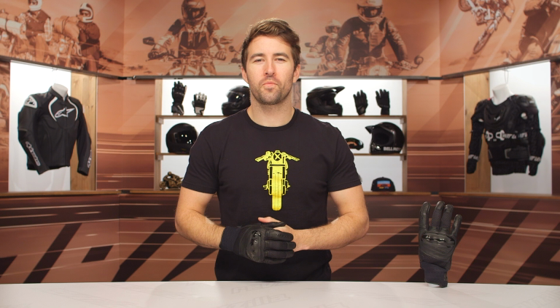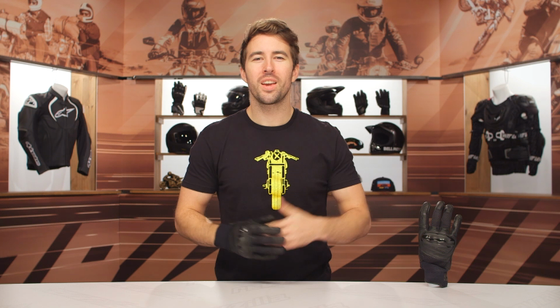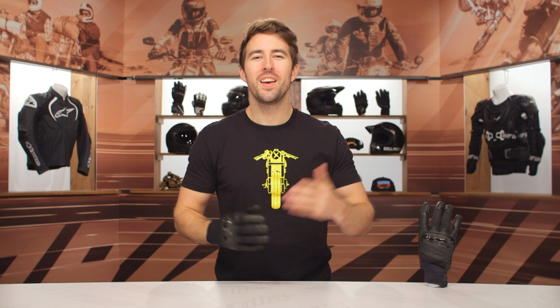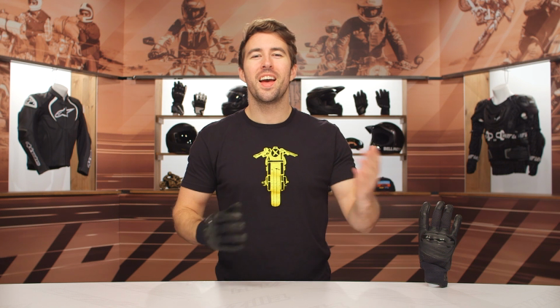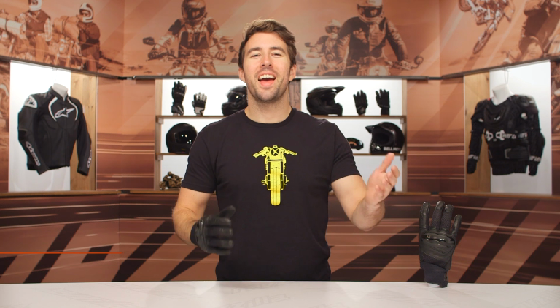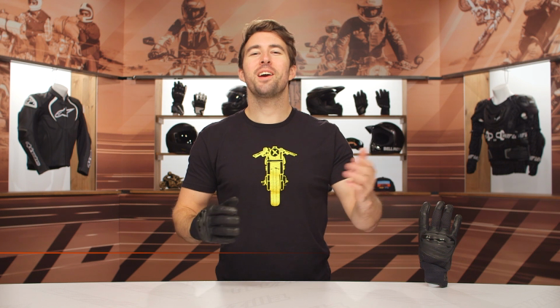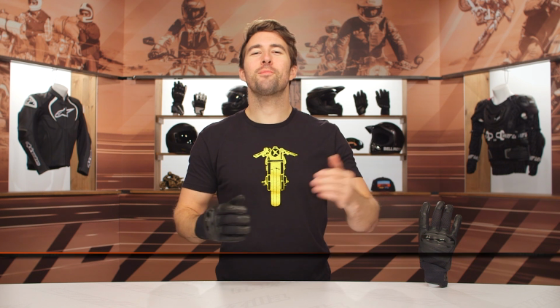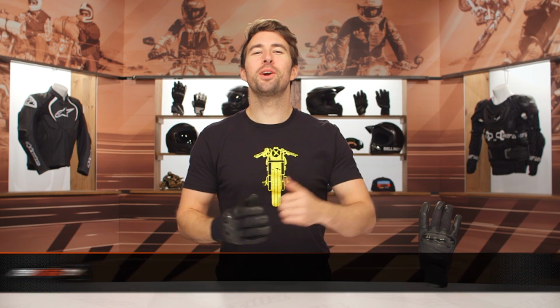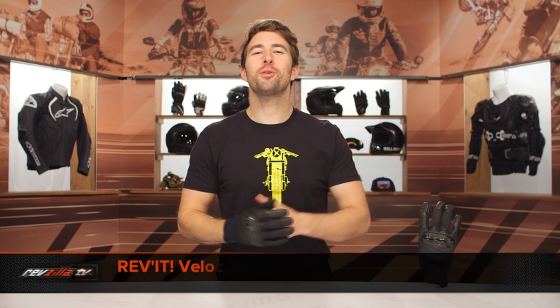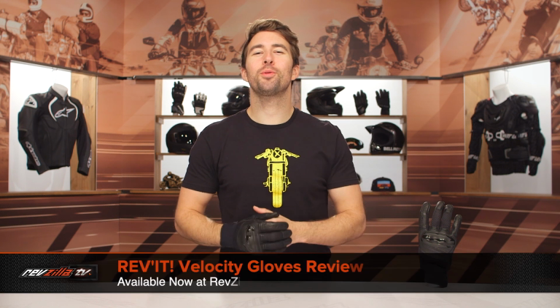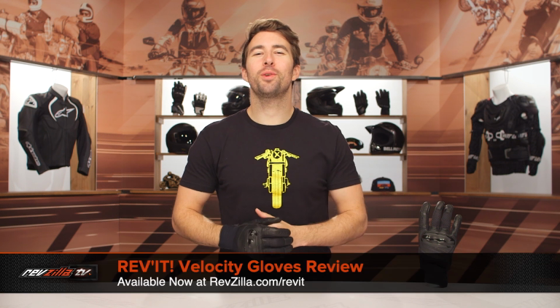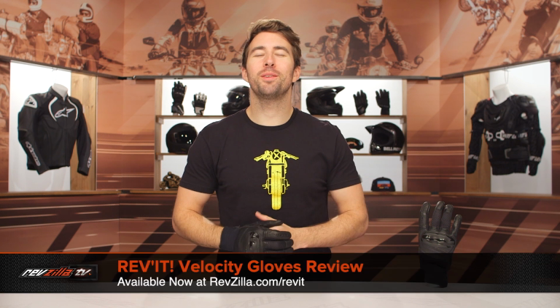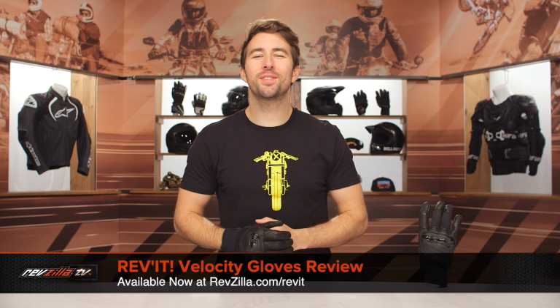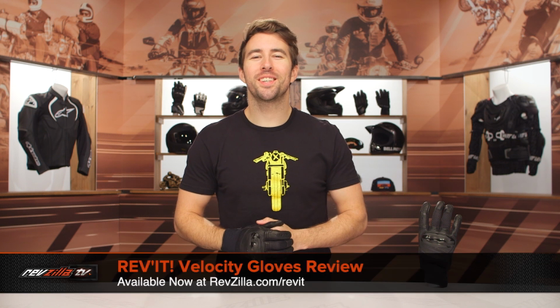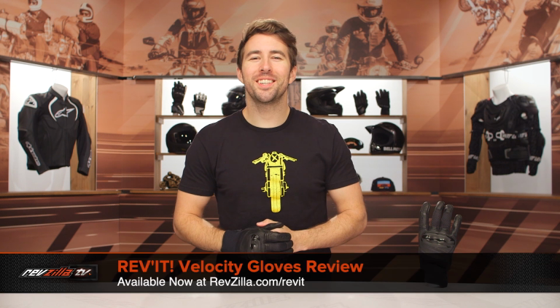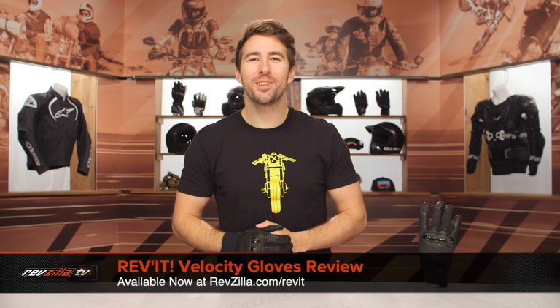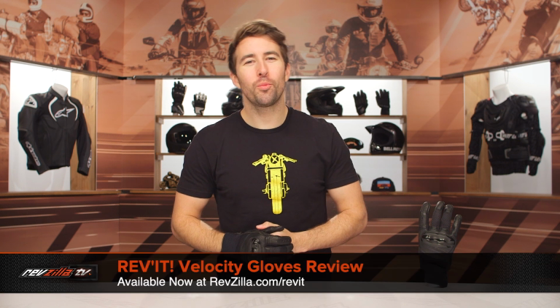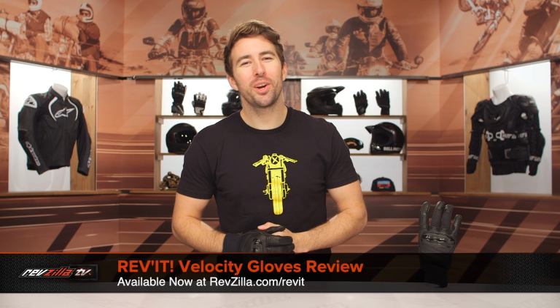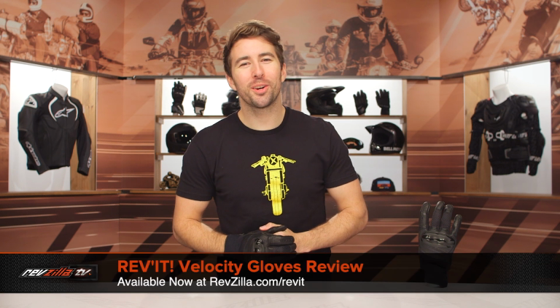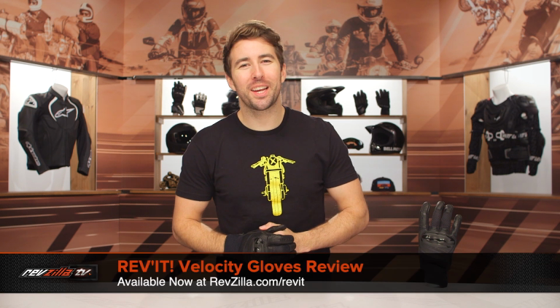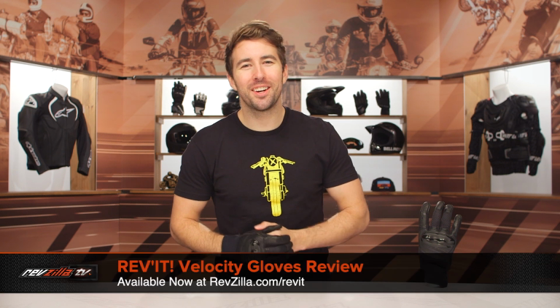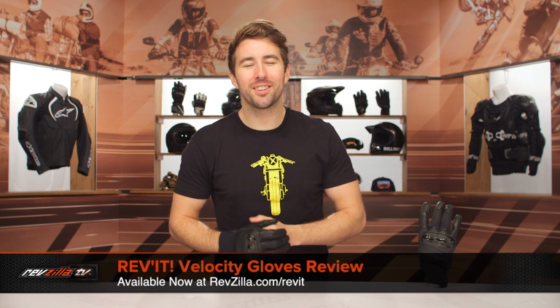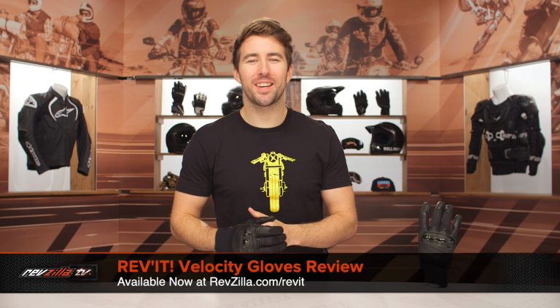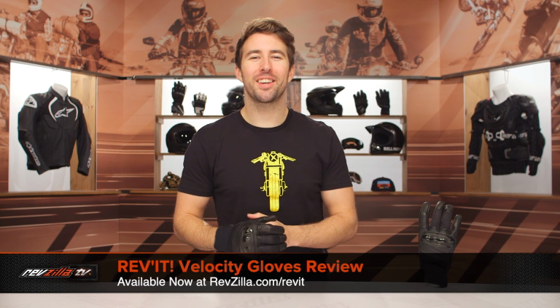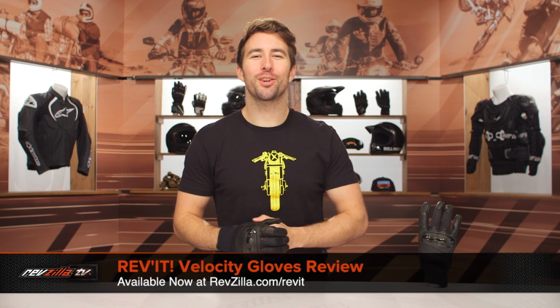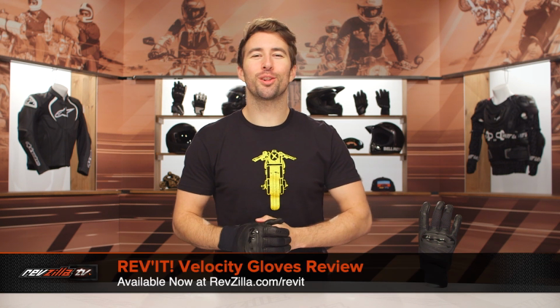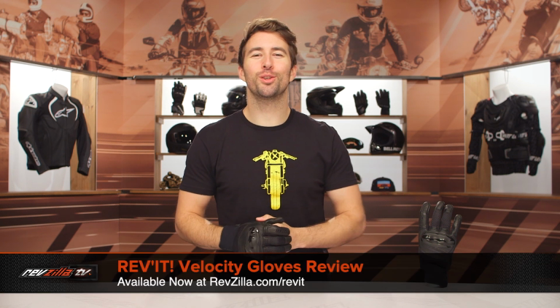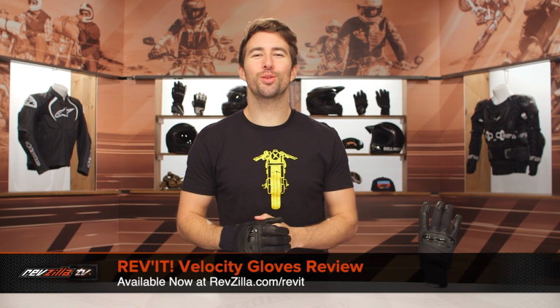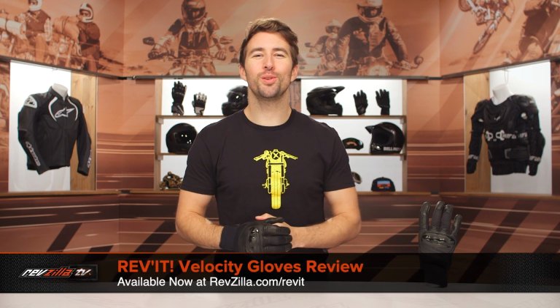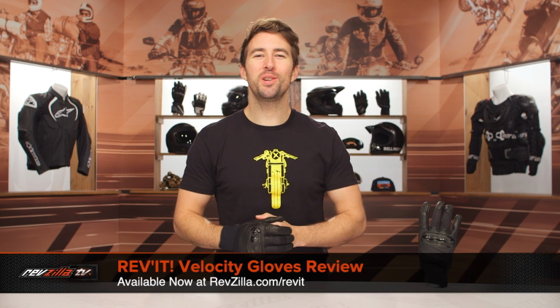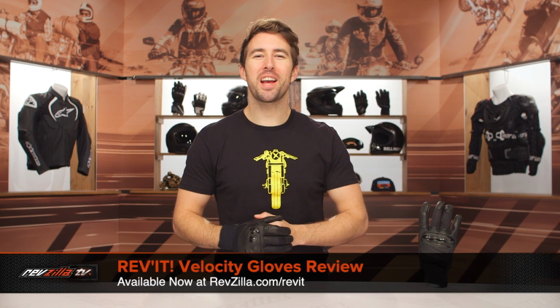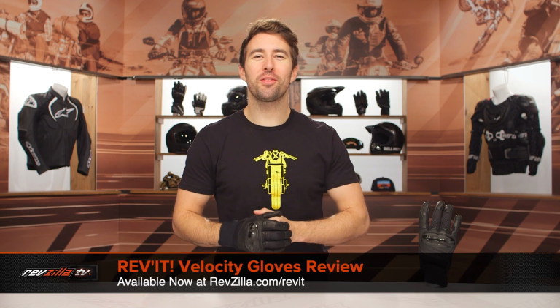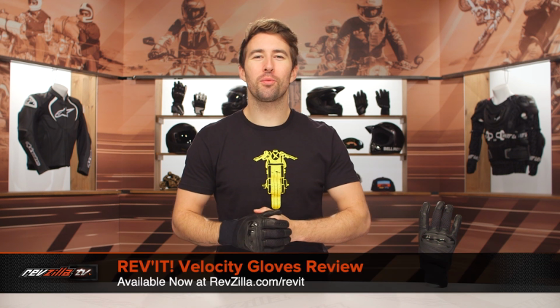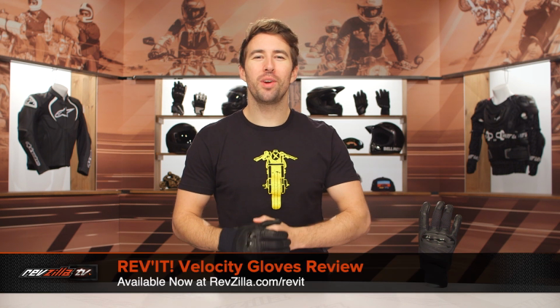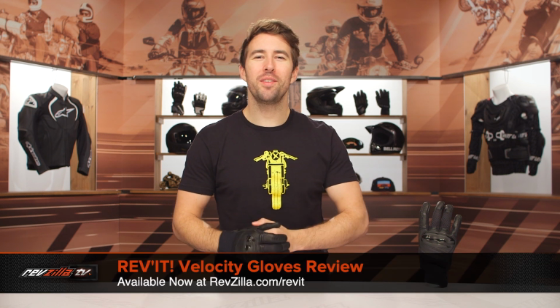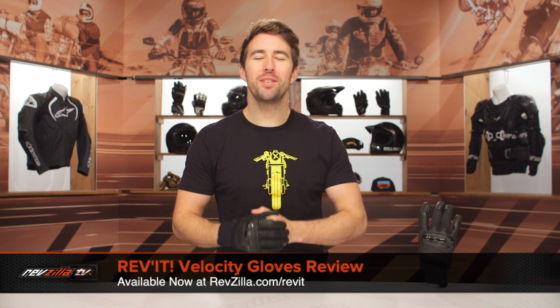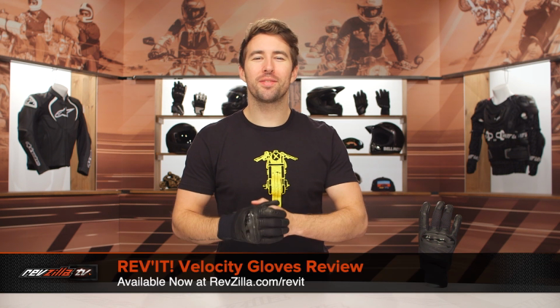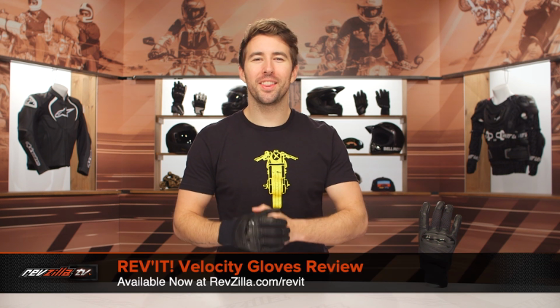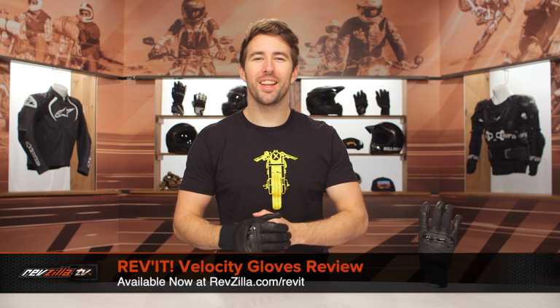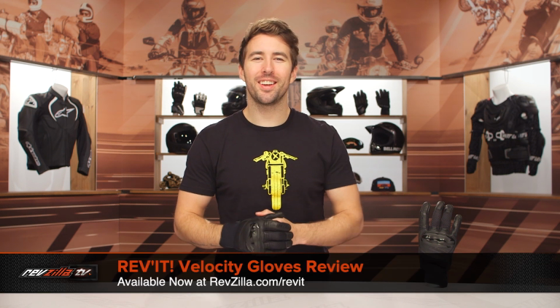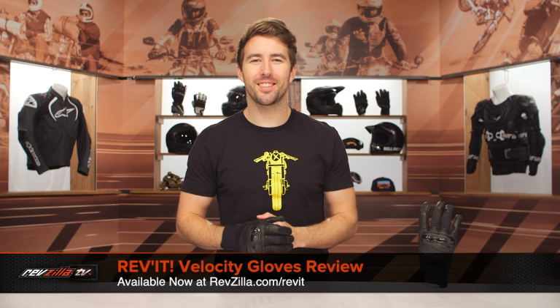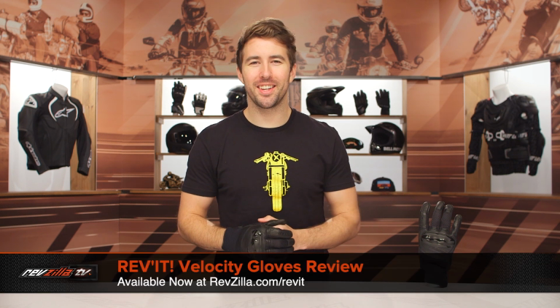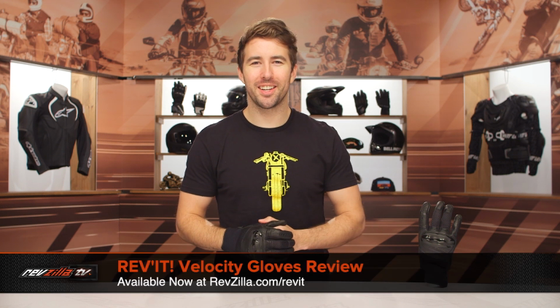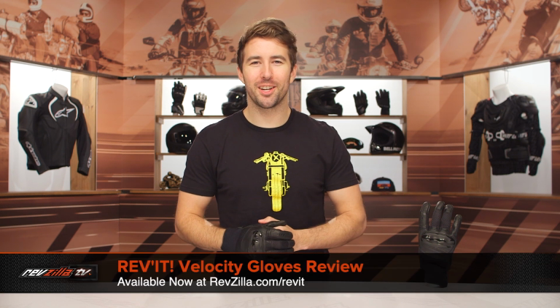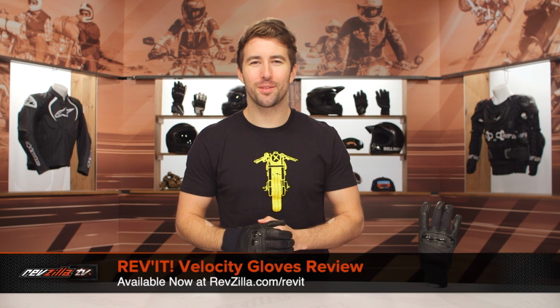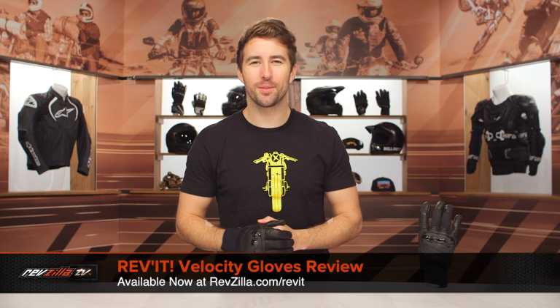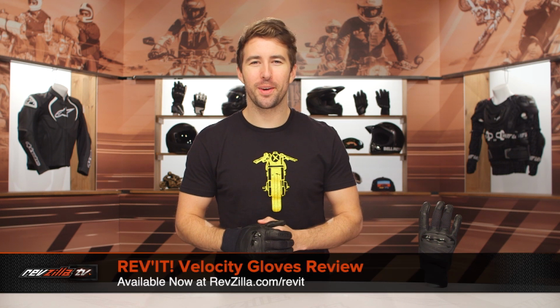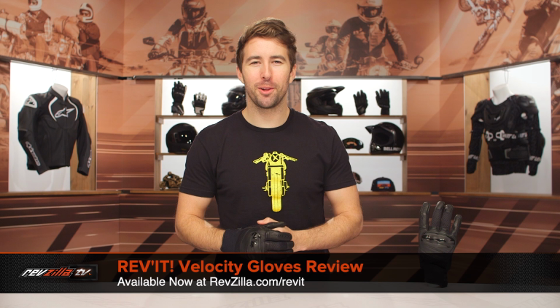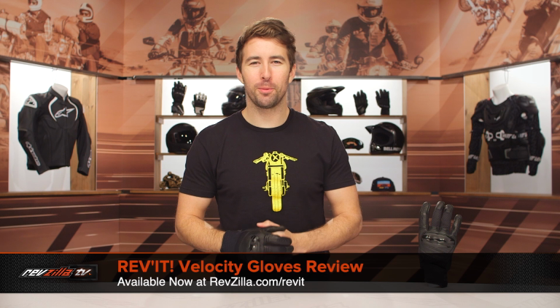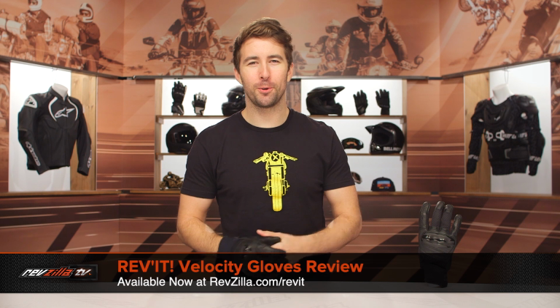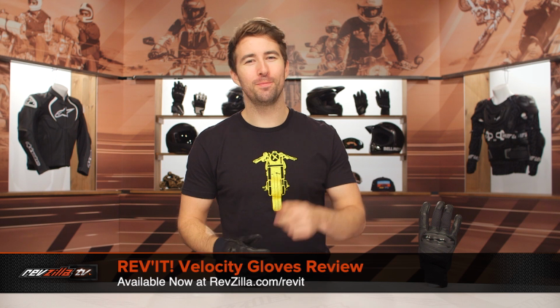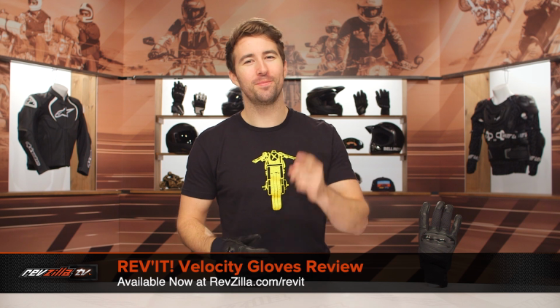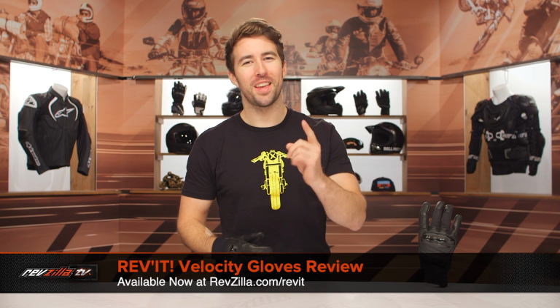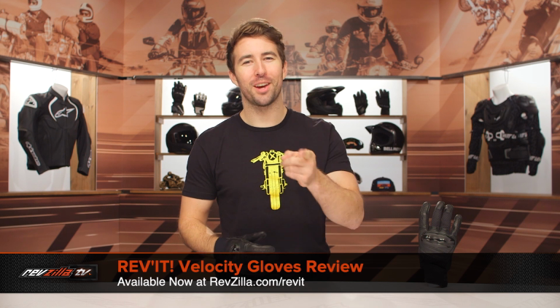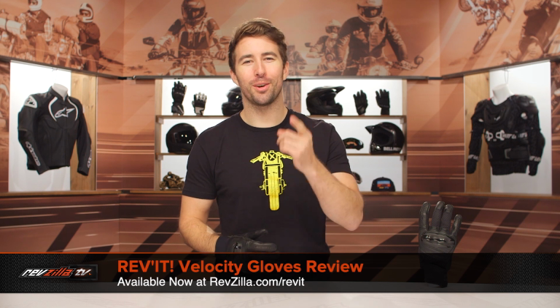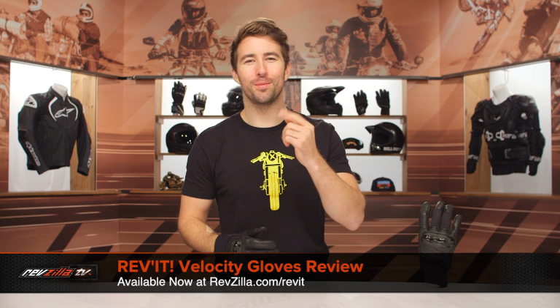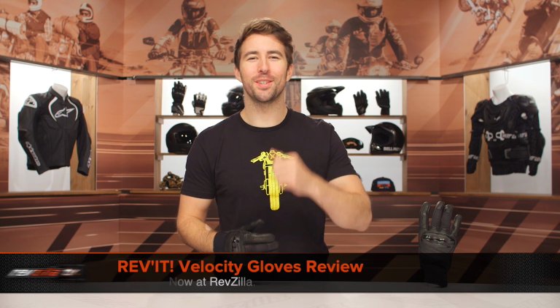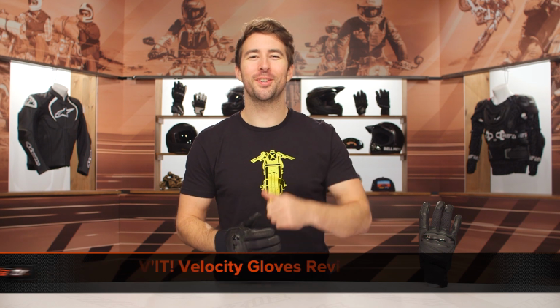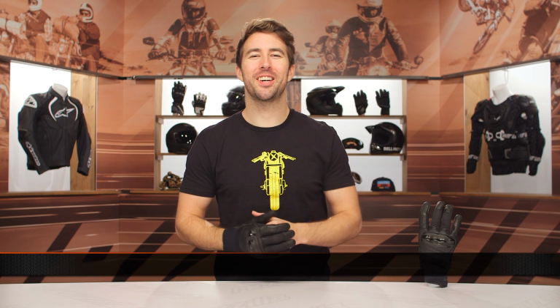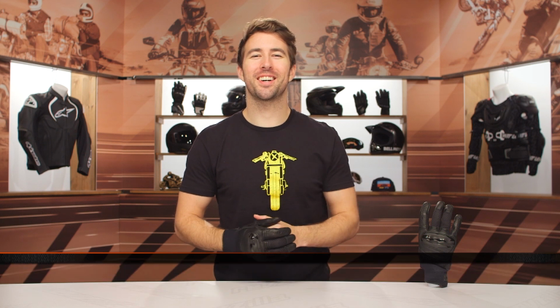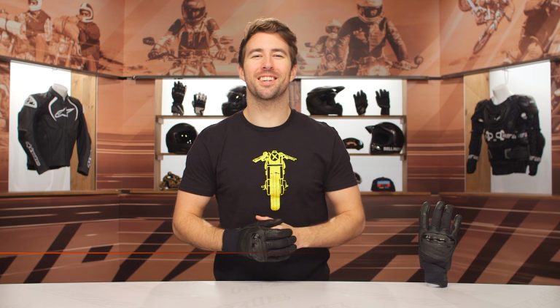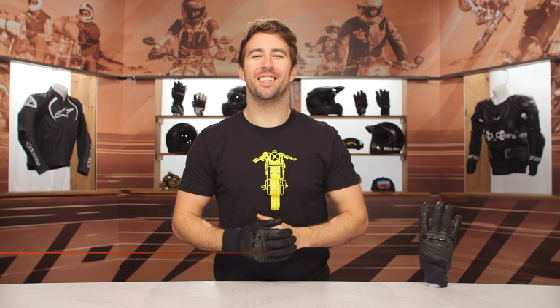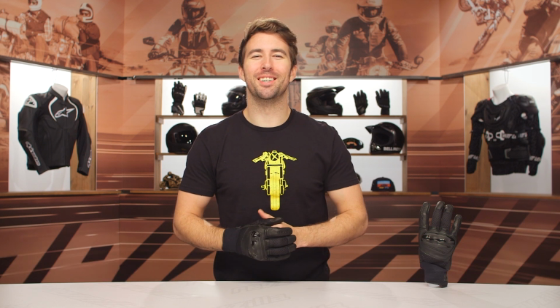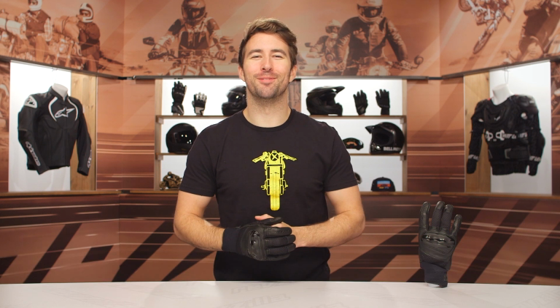Hey, I'm Brandon with RevZilla, and we are here taking a closer look at the Revit Velocity gloves available at RevZilla.com.